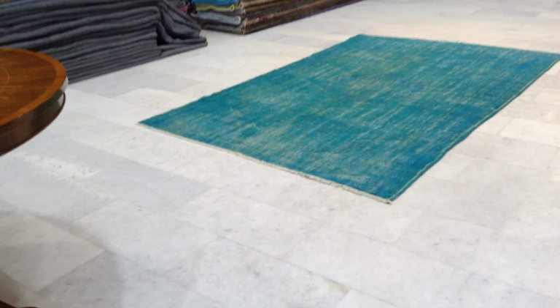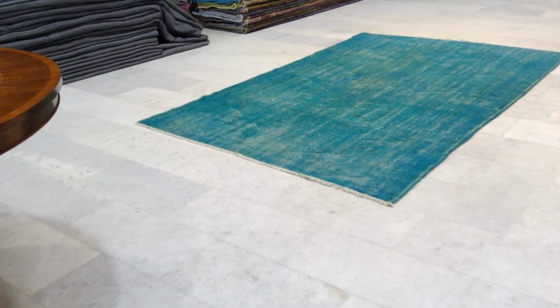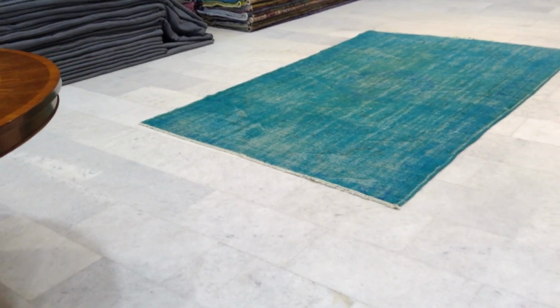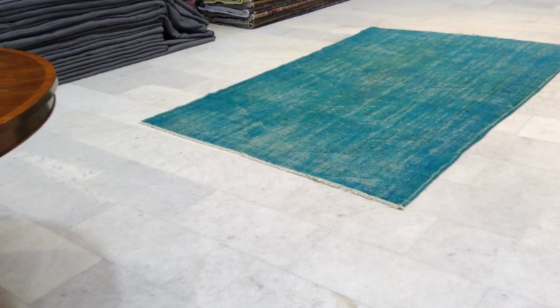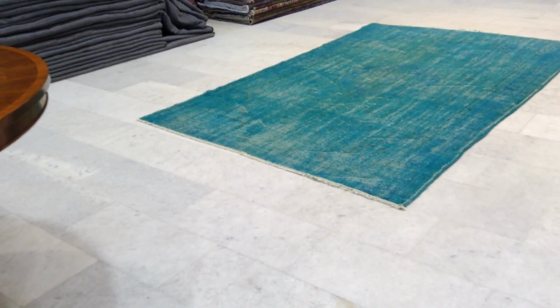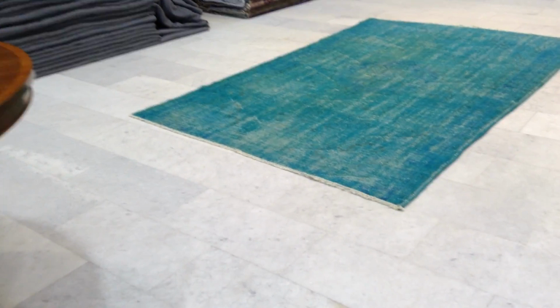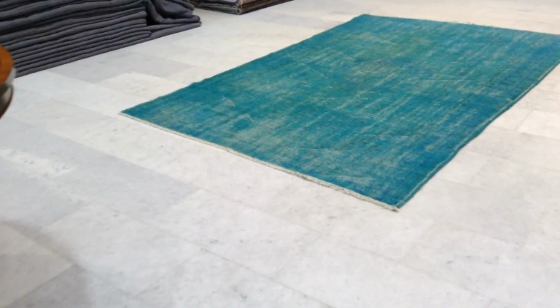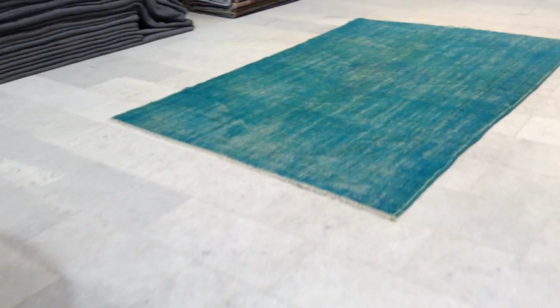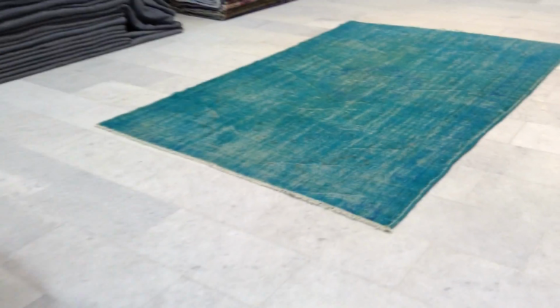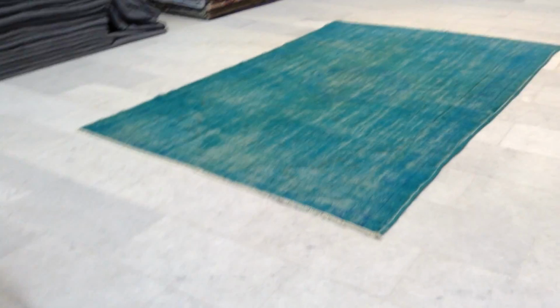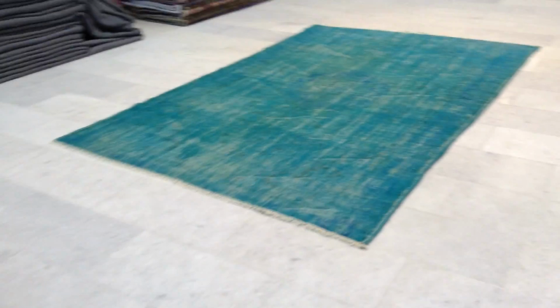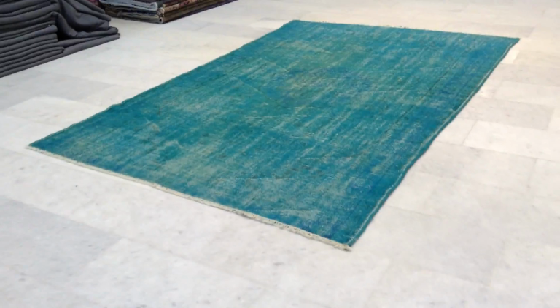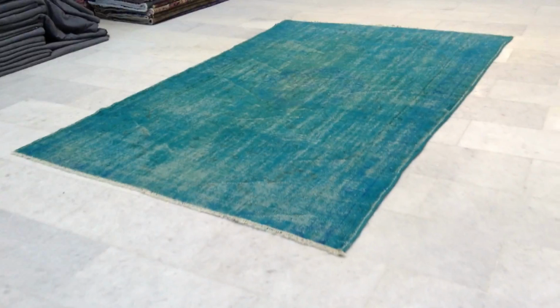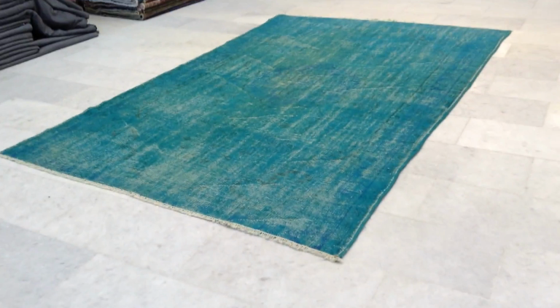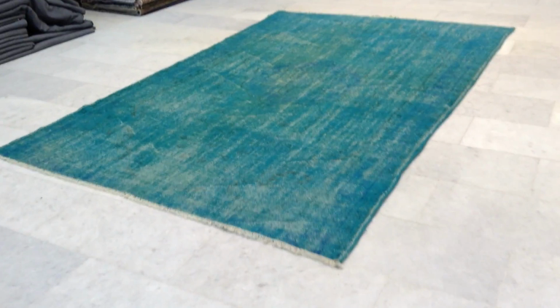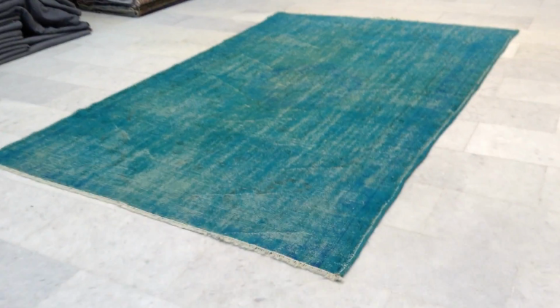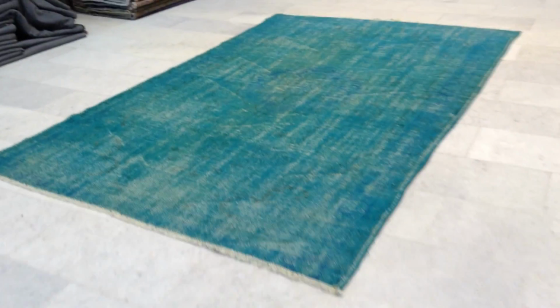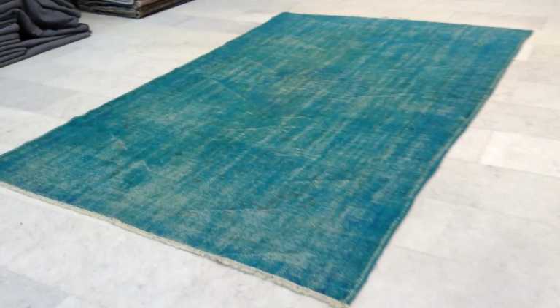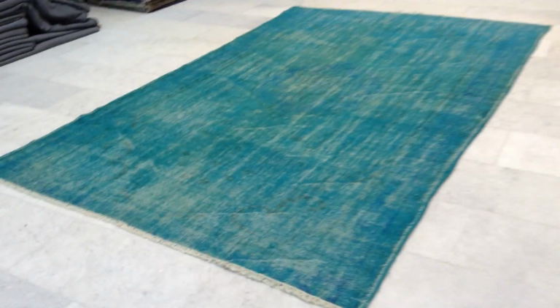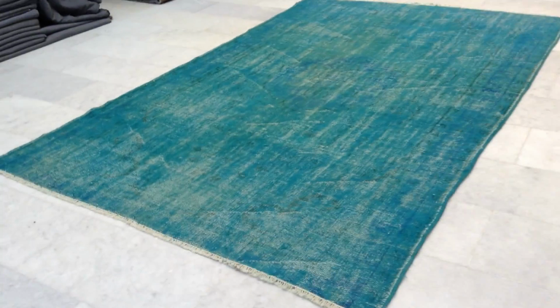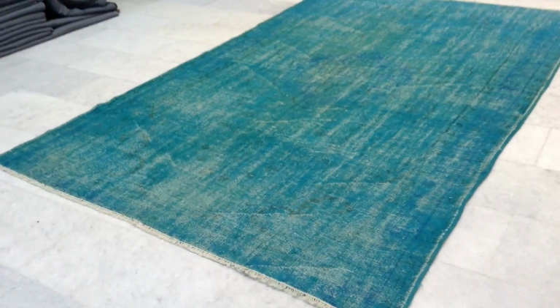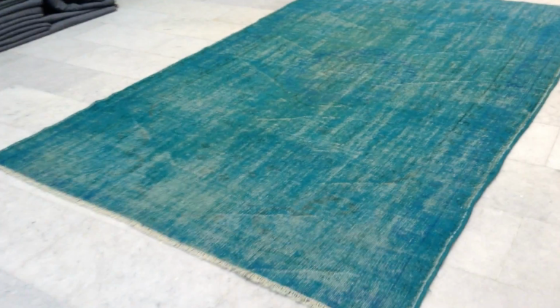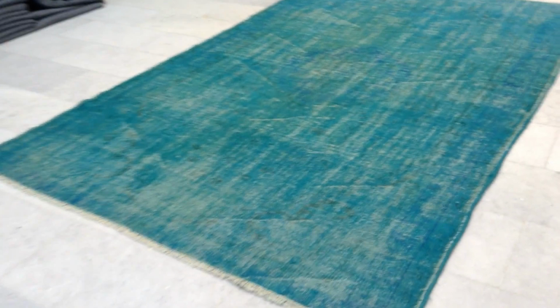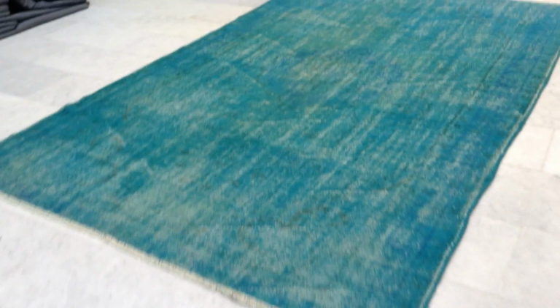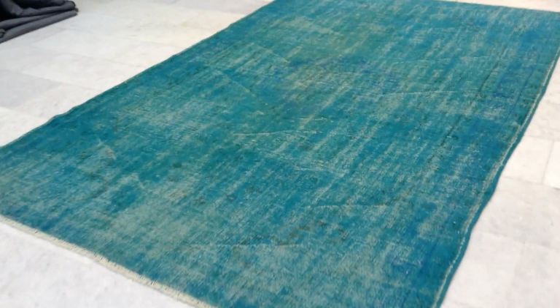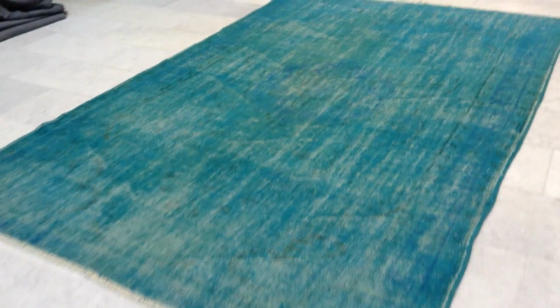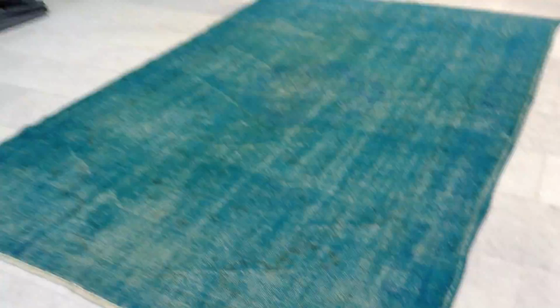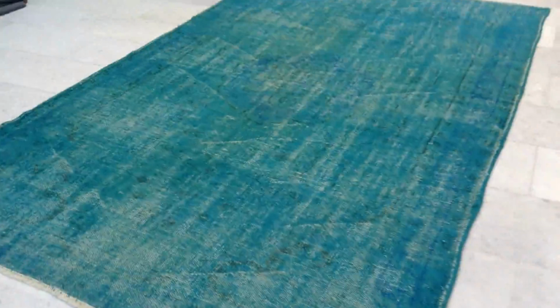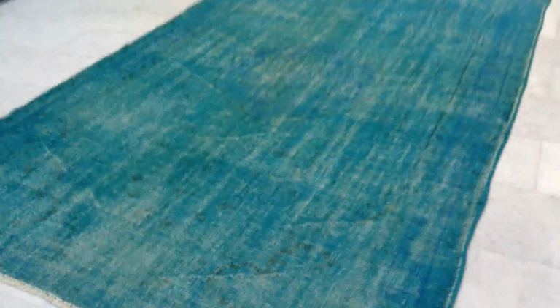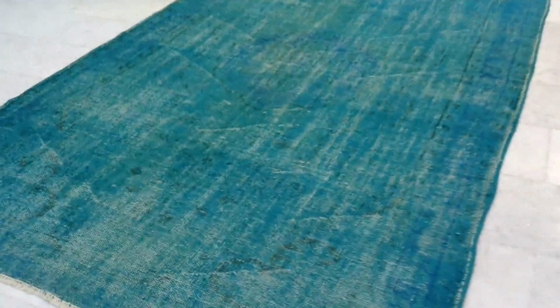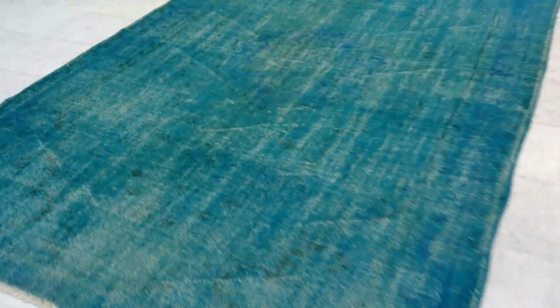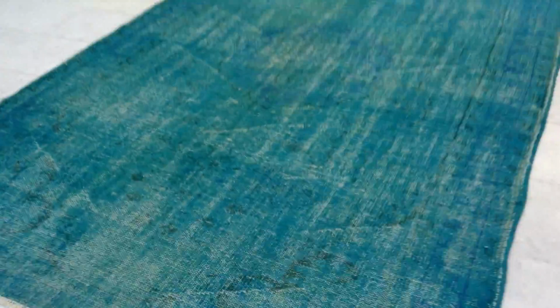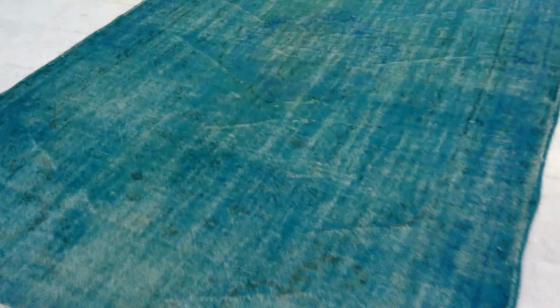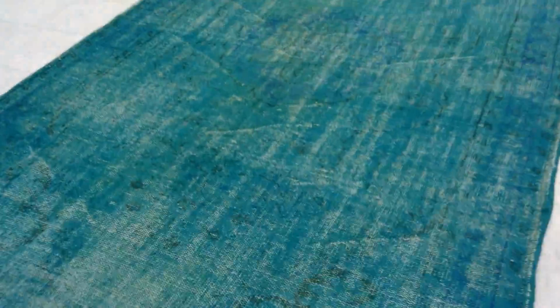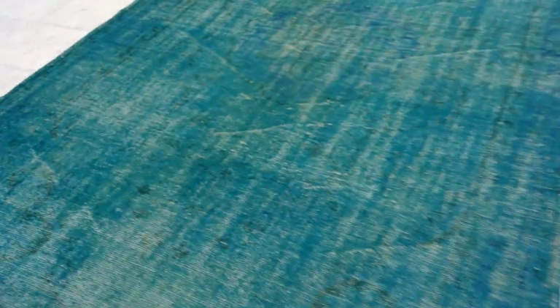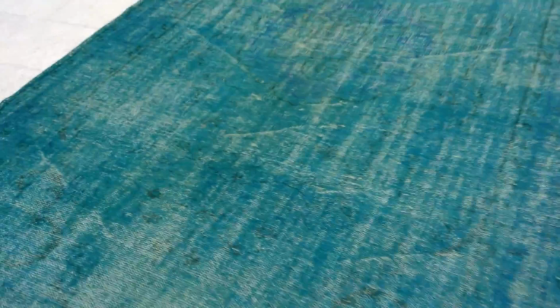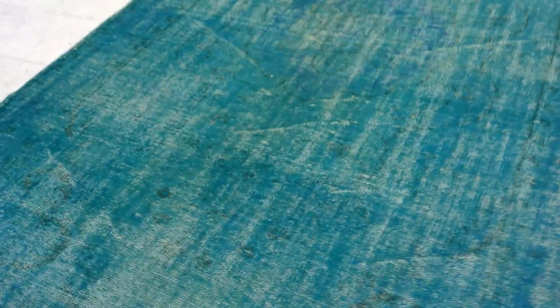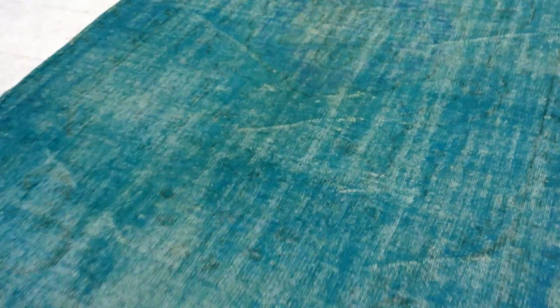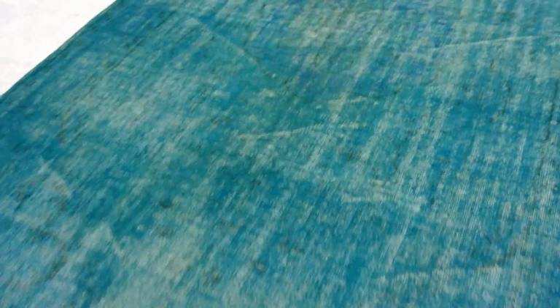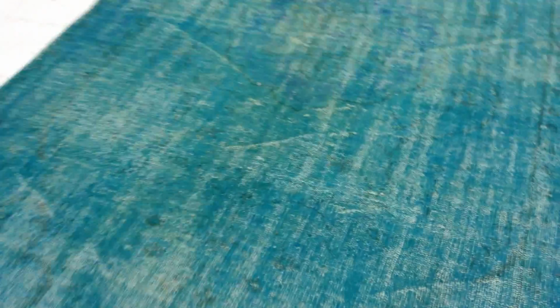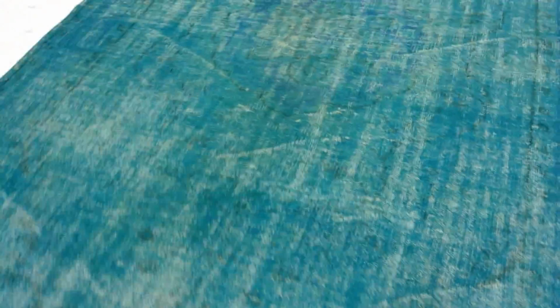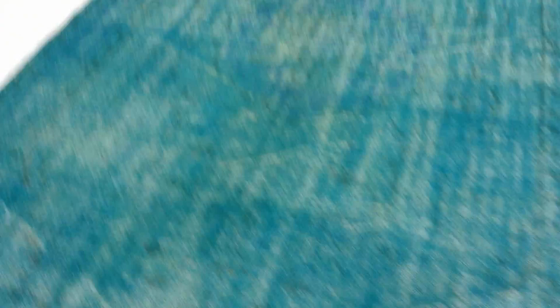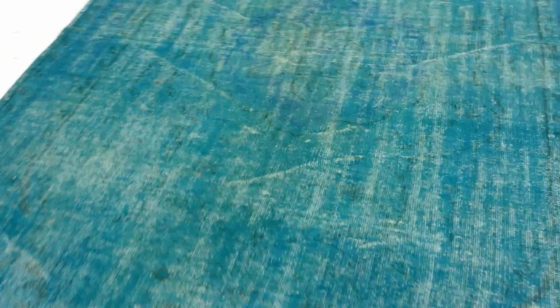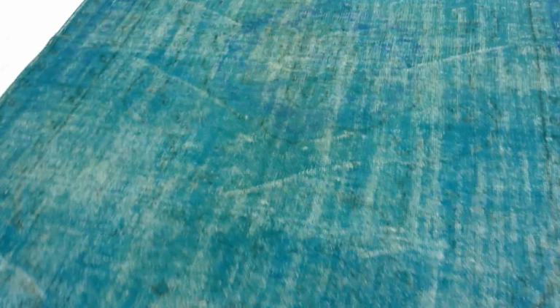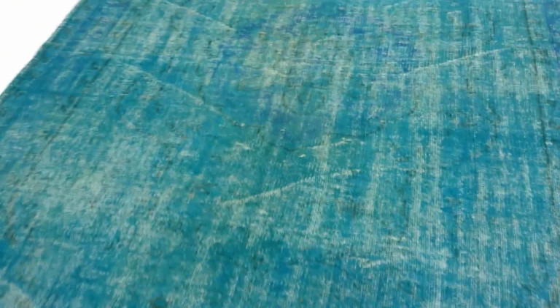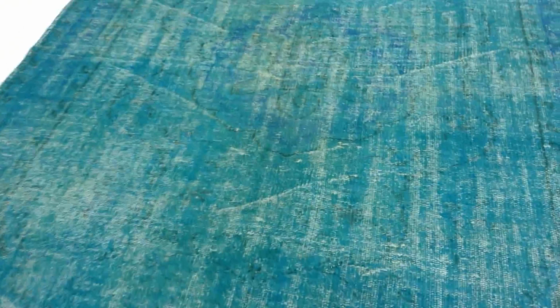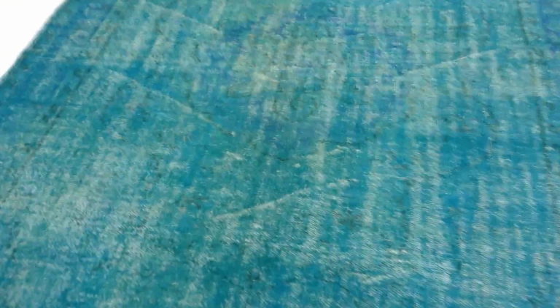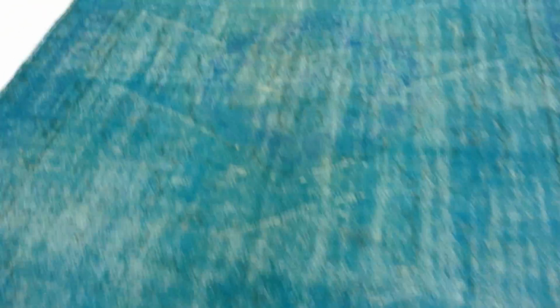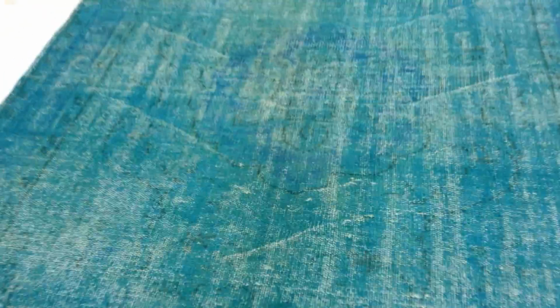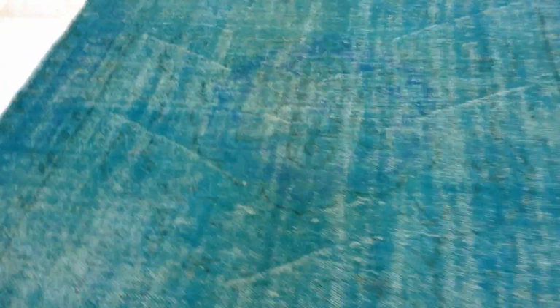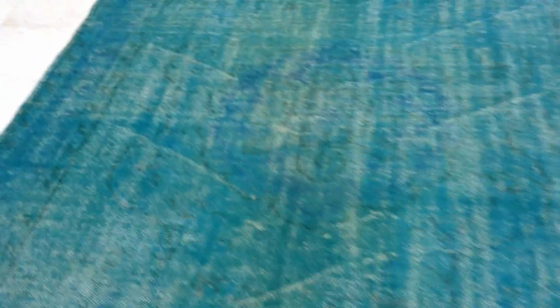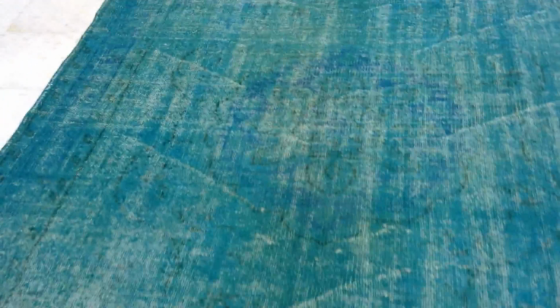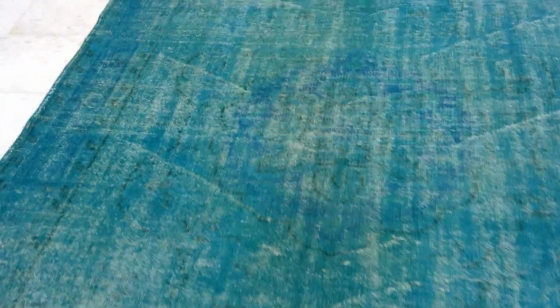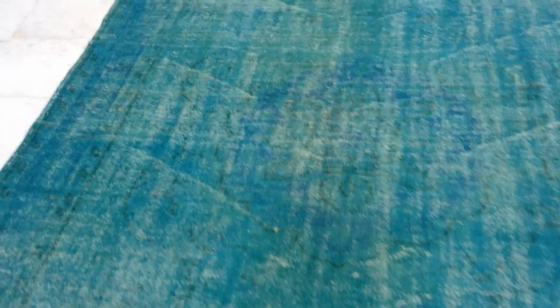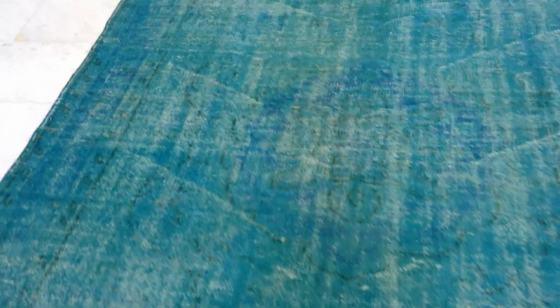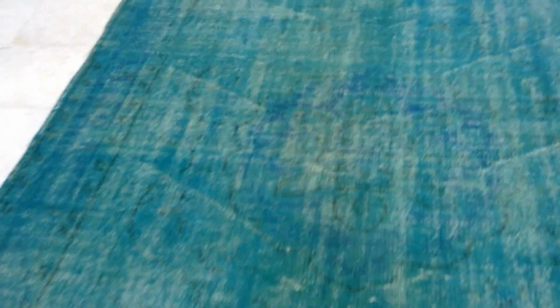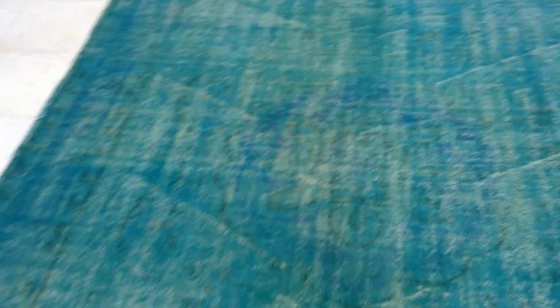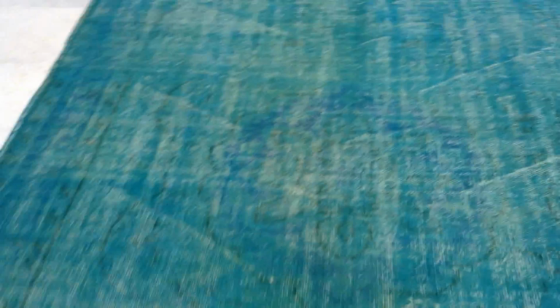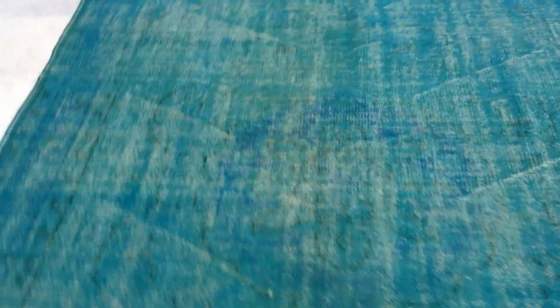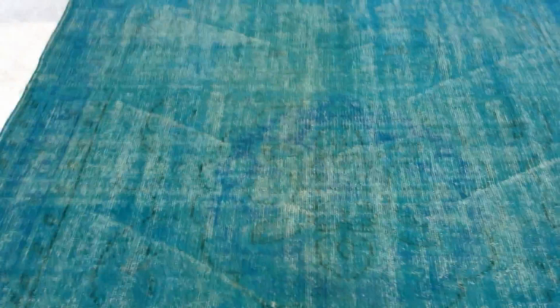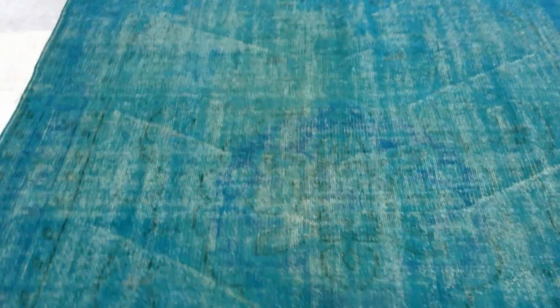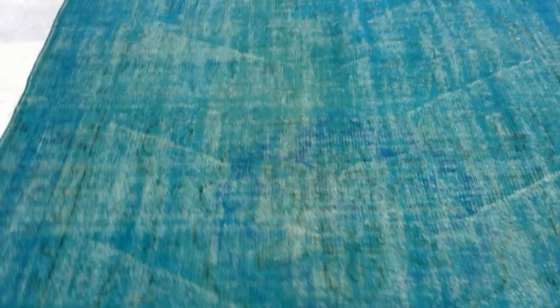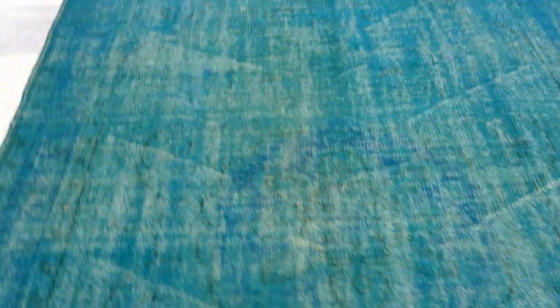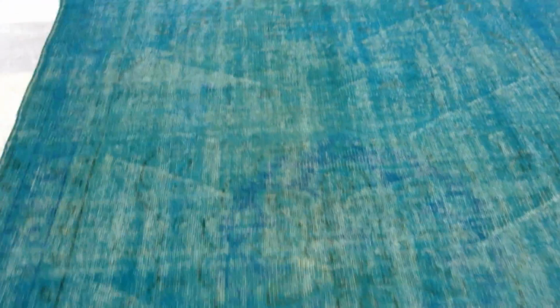Beautiful carpet, absolutely stunning. This turquoise feel to it has got a very nice effect — very fresh color.